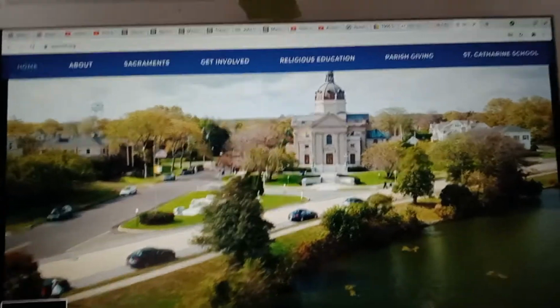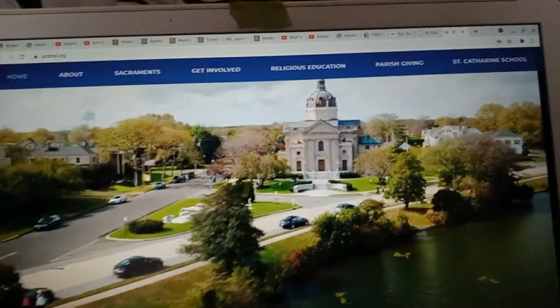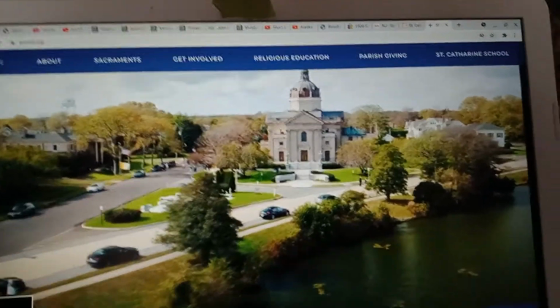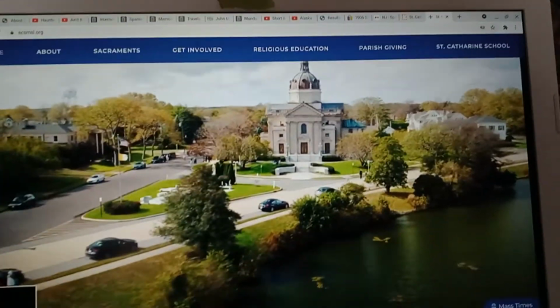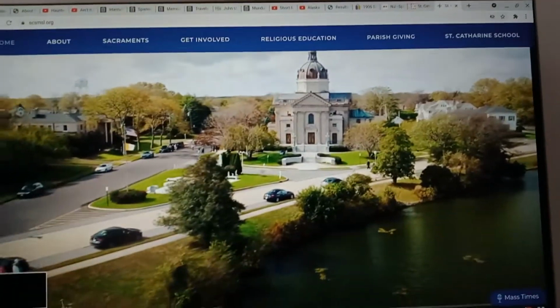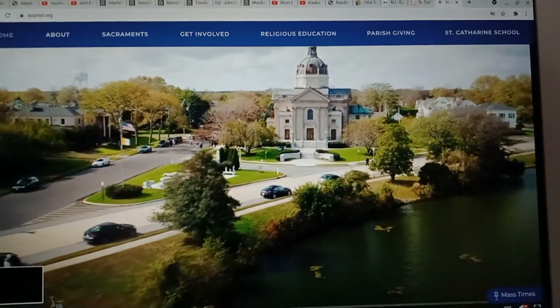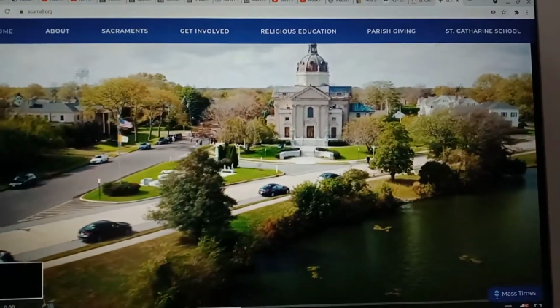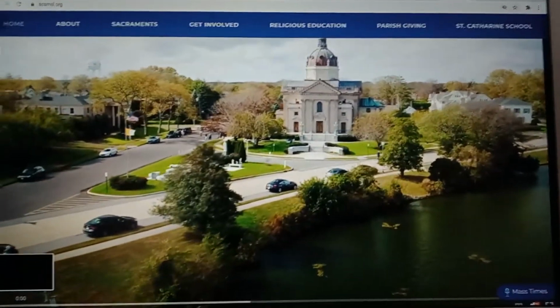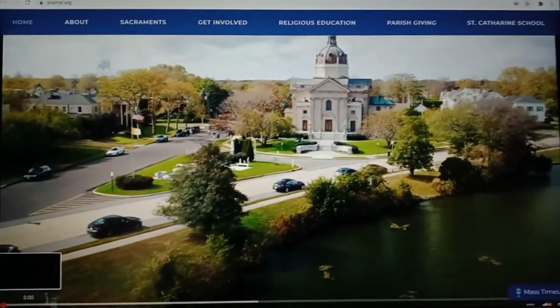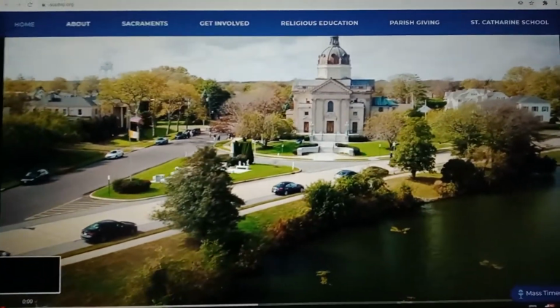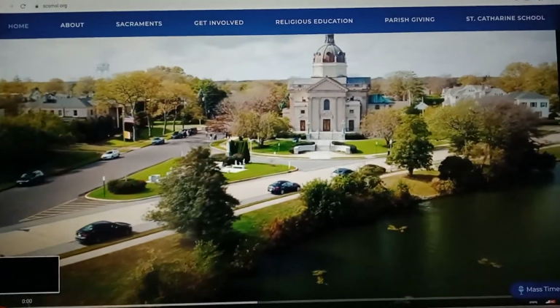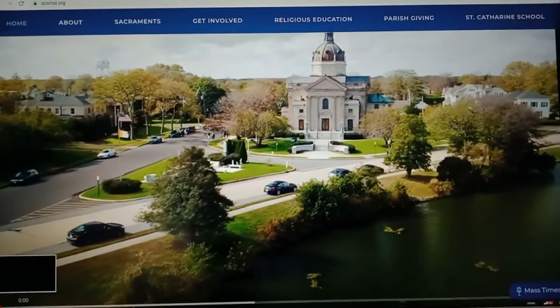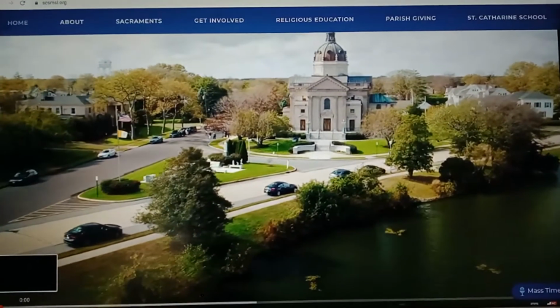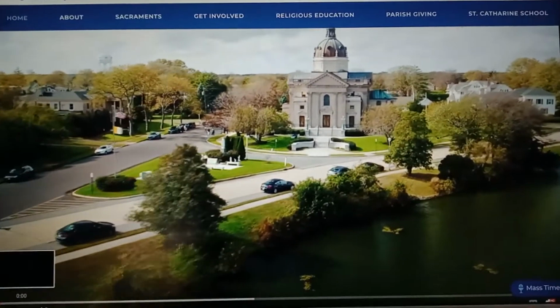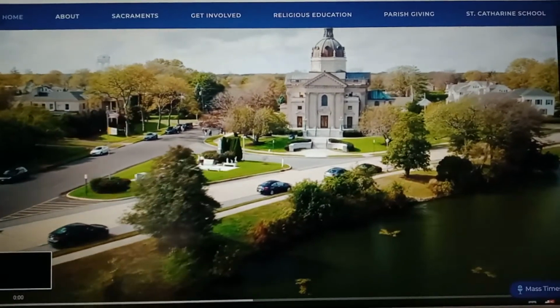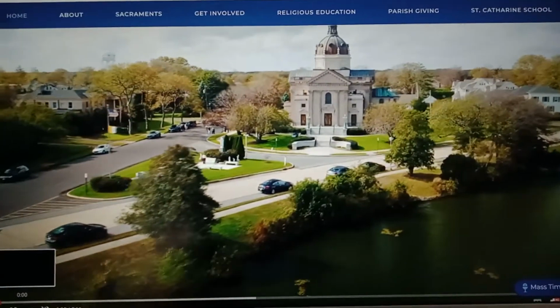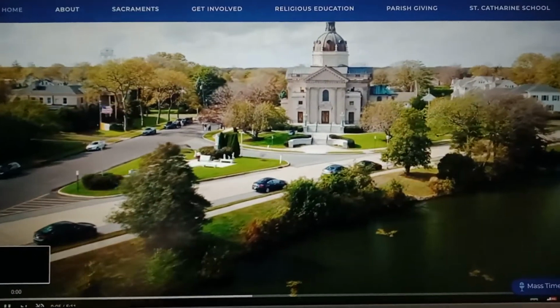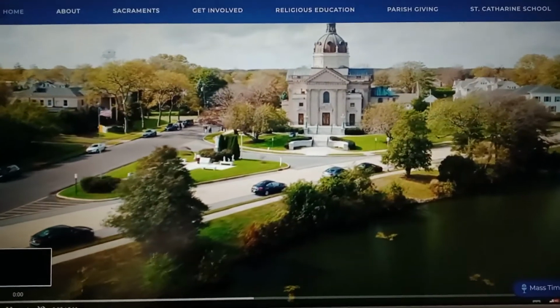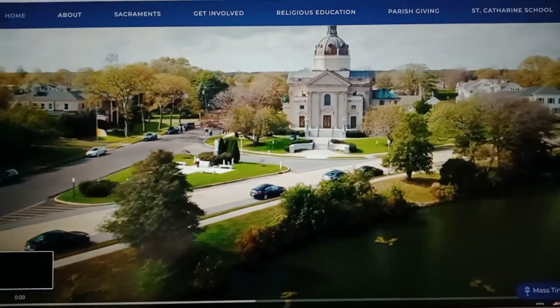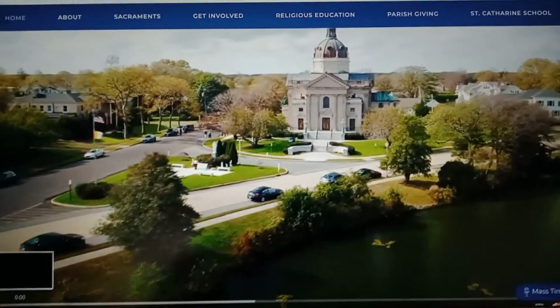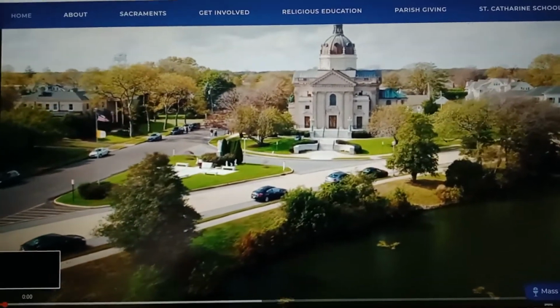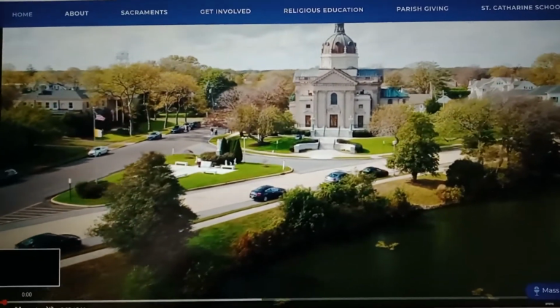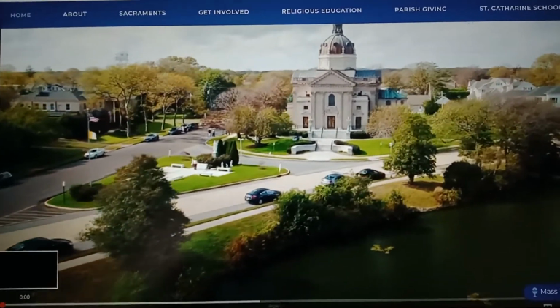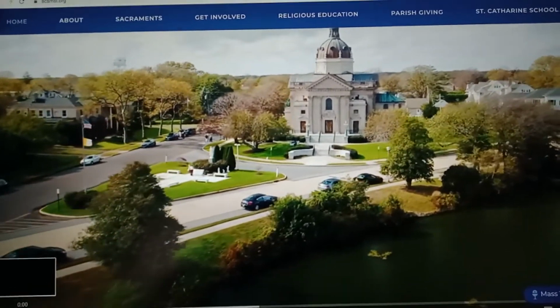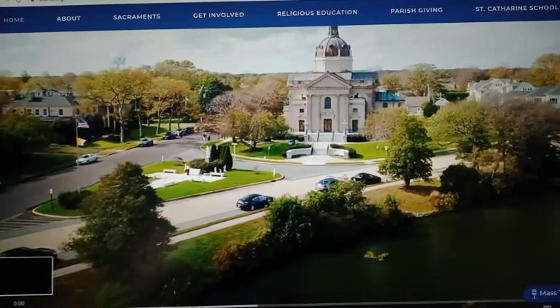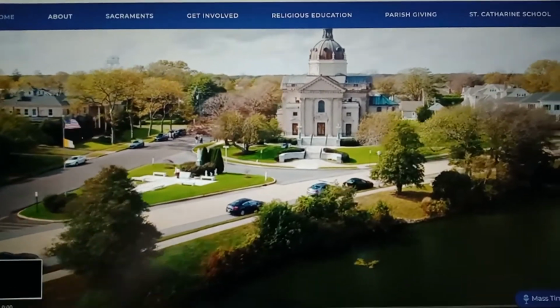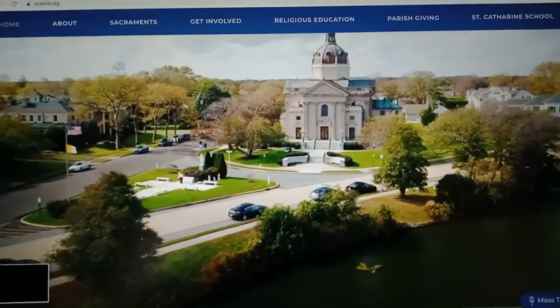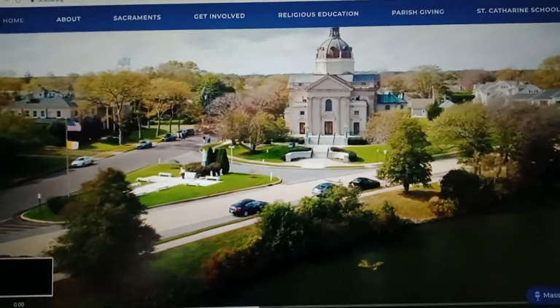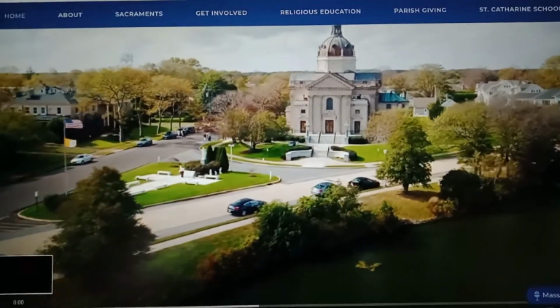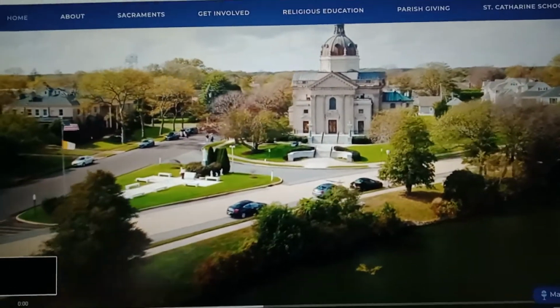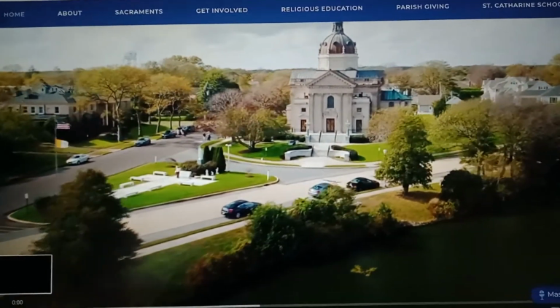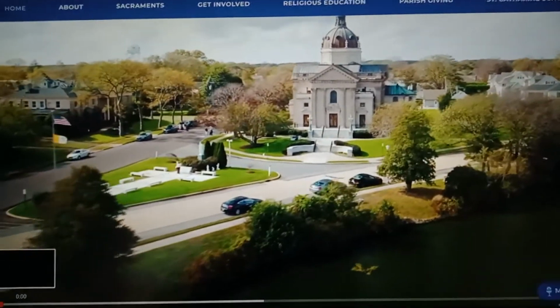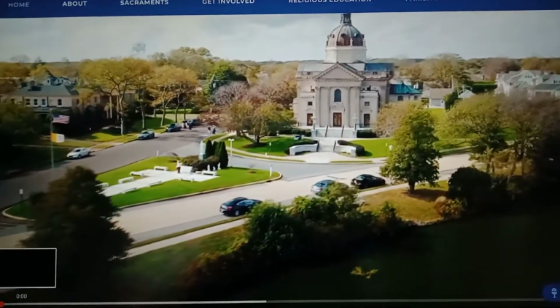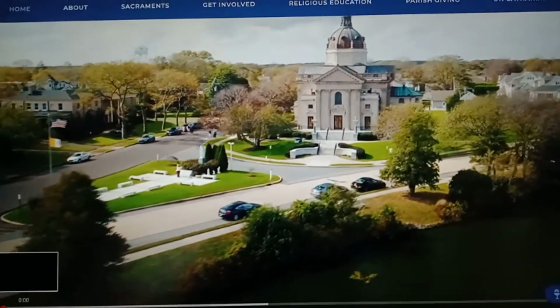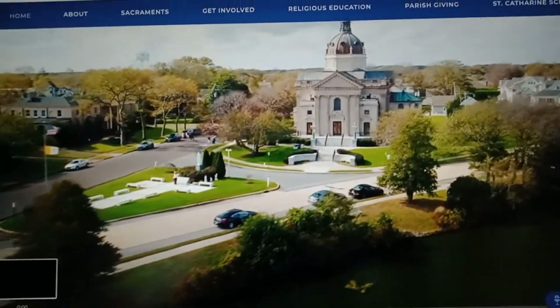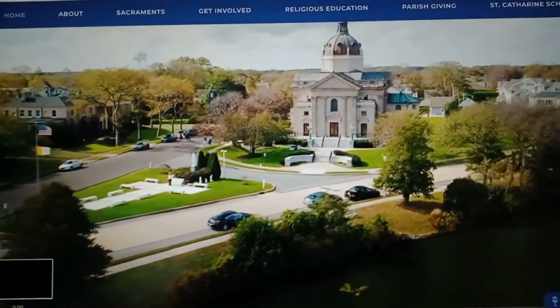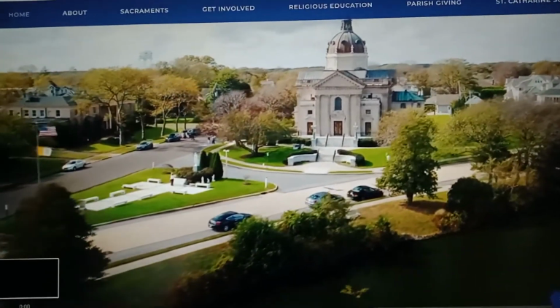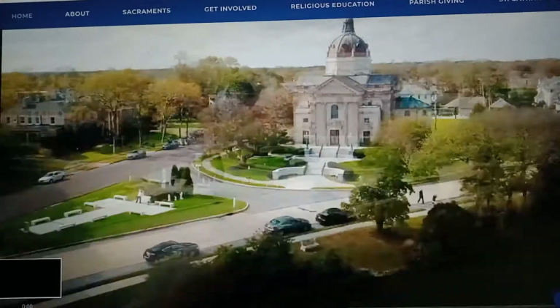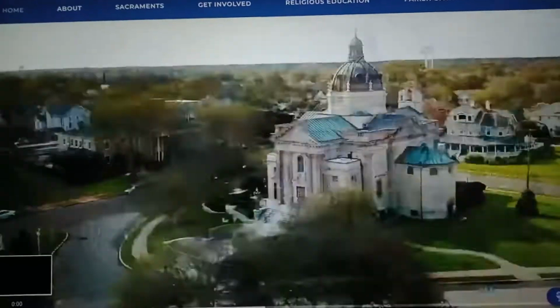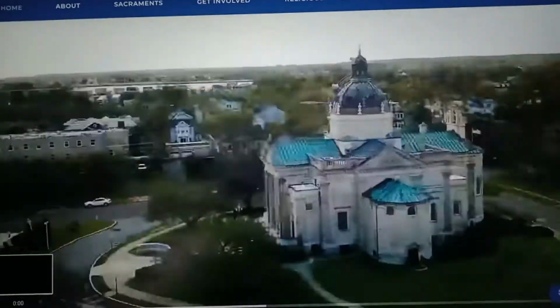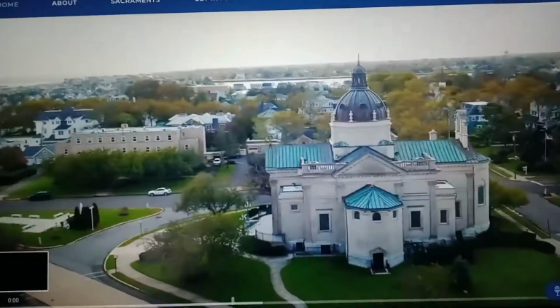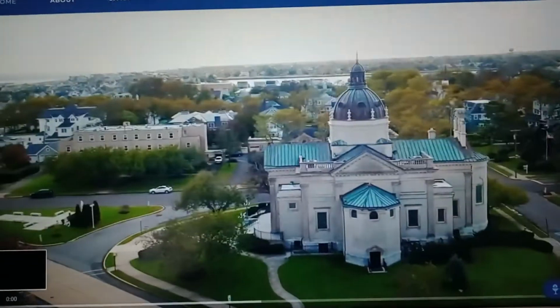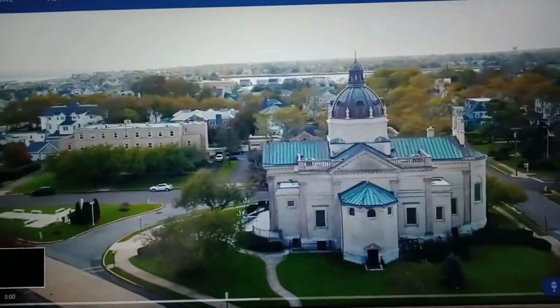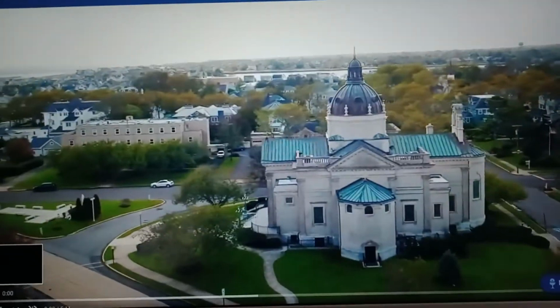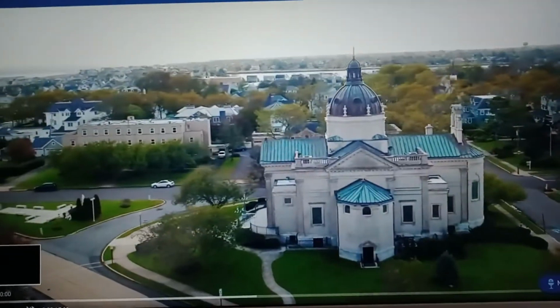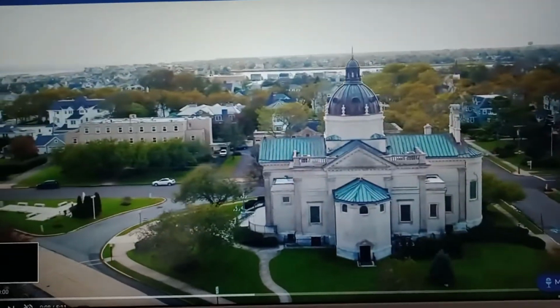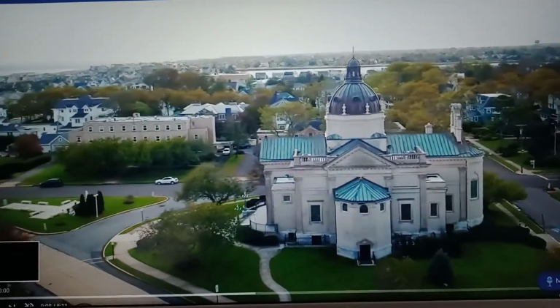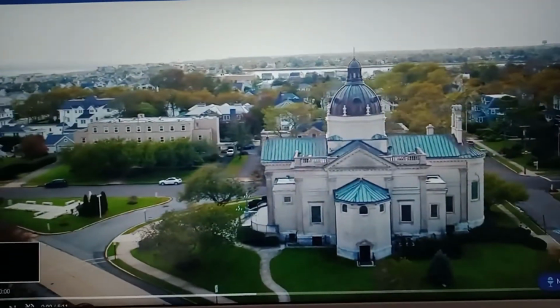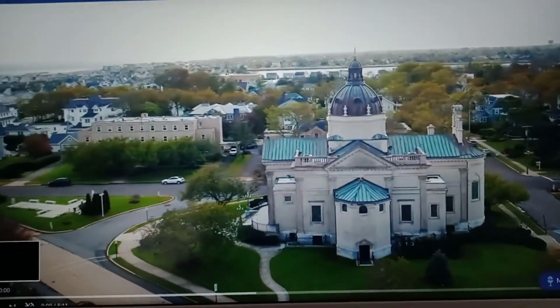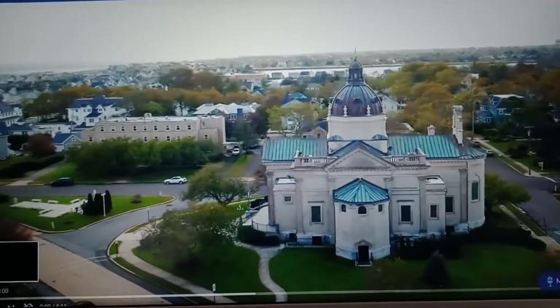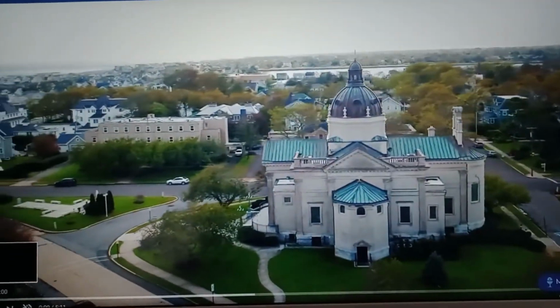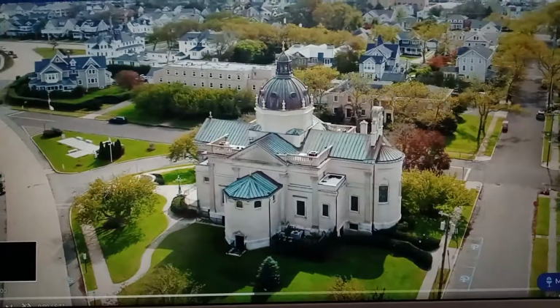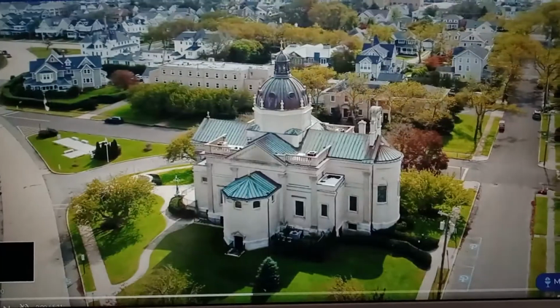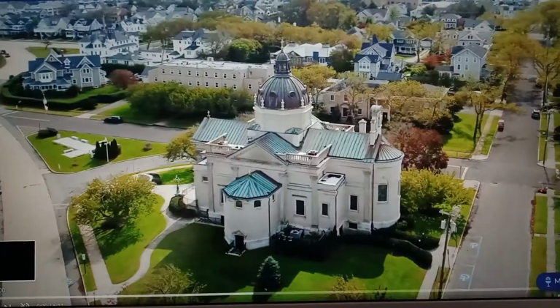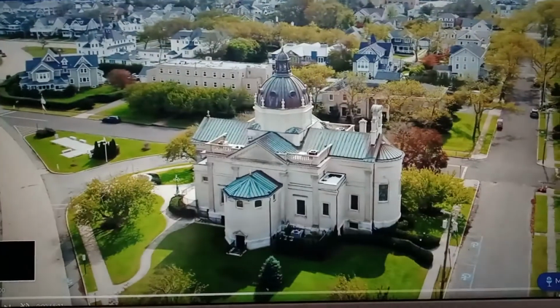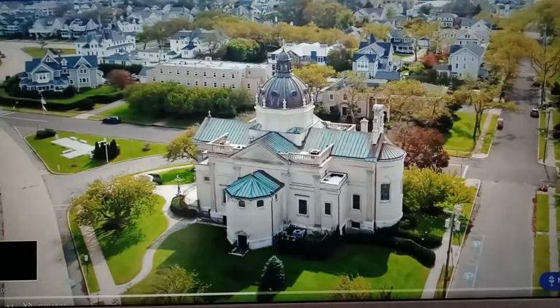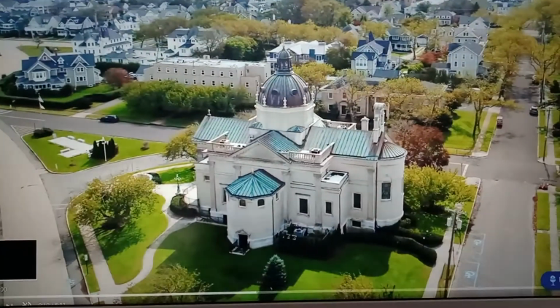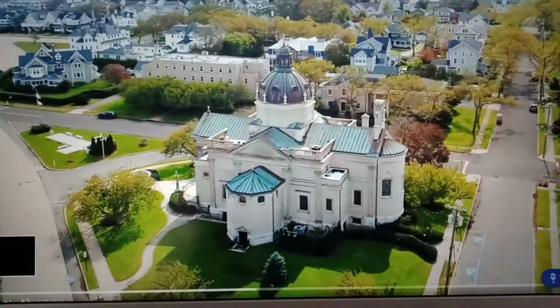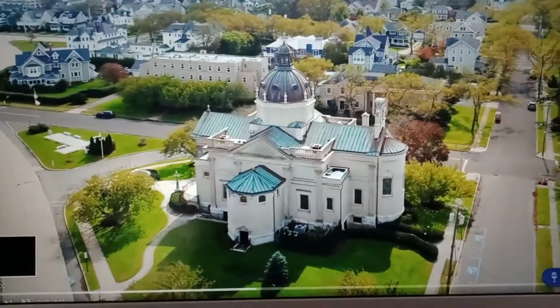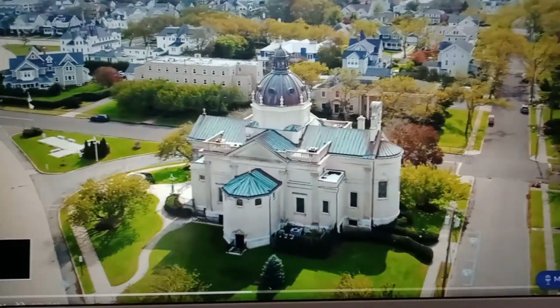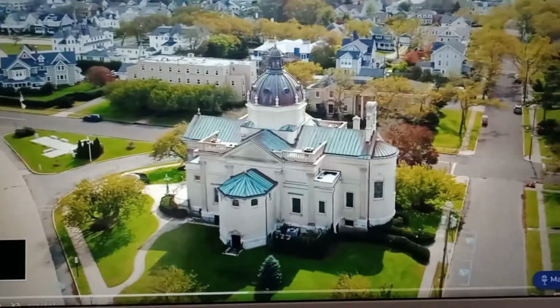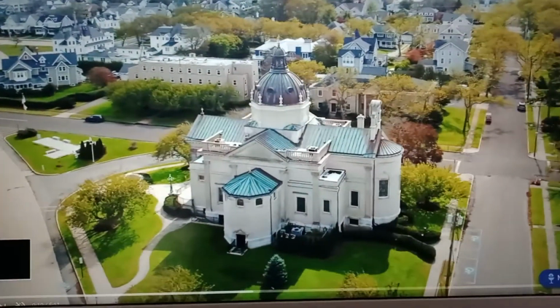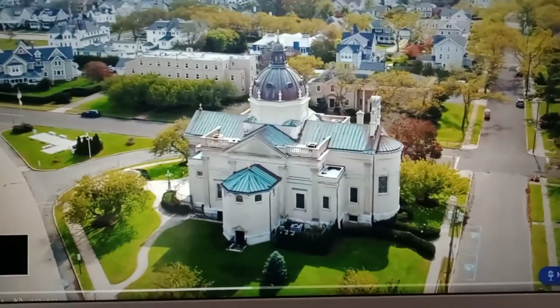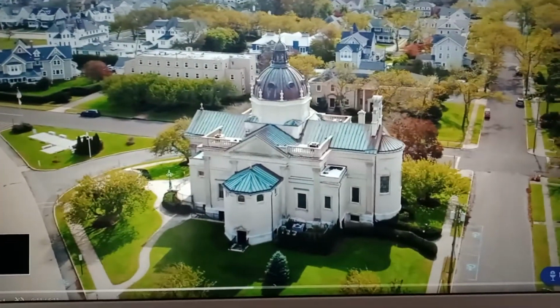Alright guys, in this video we're going to do the deep dive on St. Catherine's Church in Spring Lake, New Jersey.